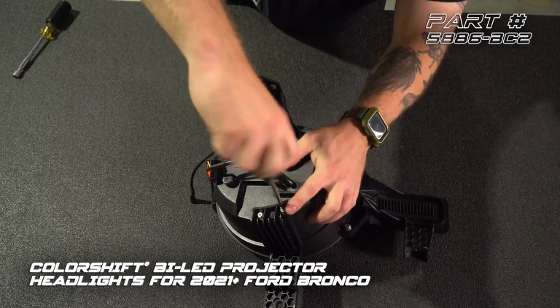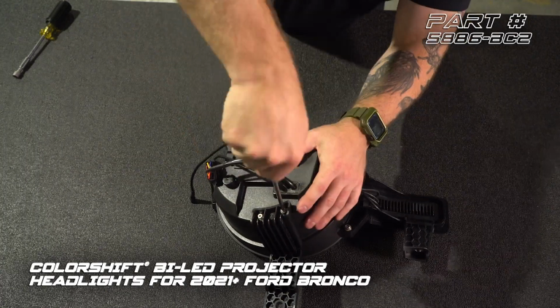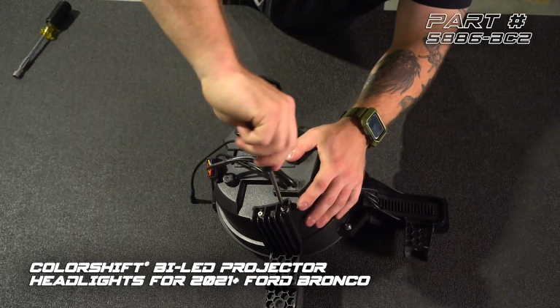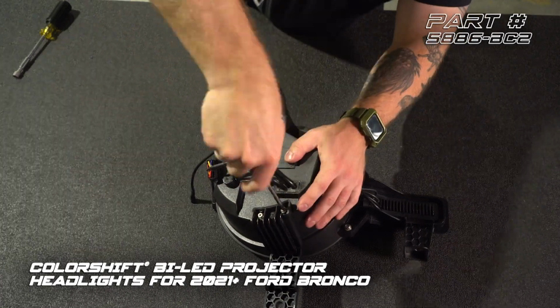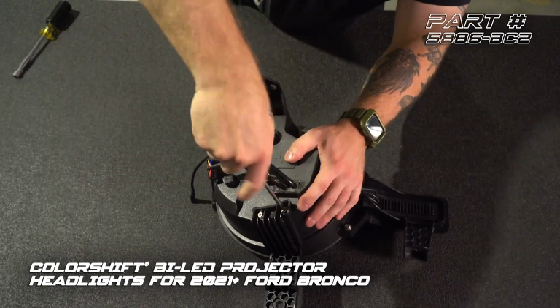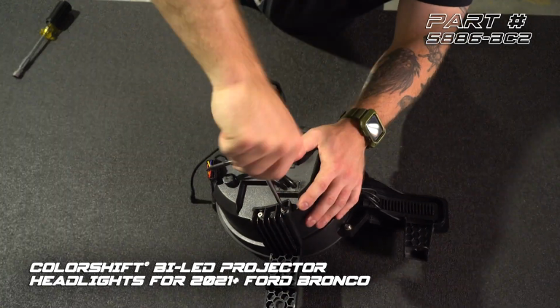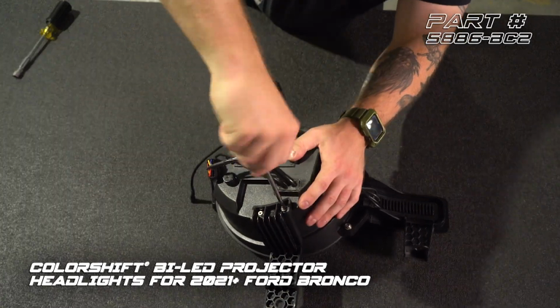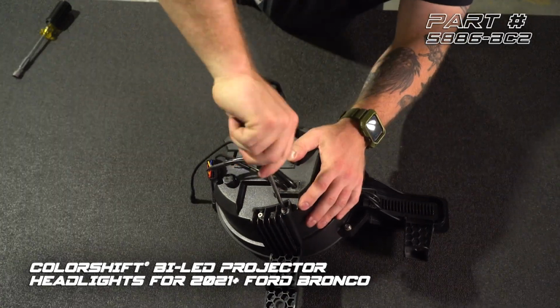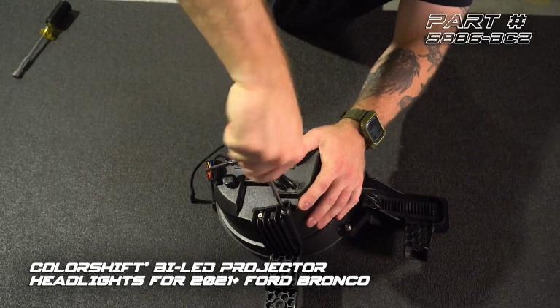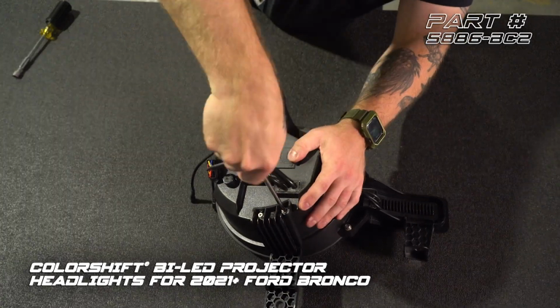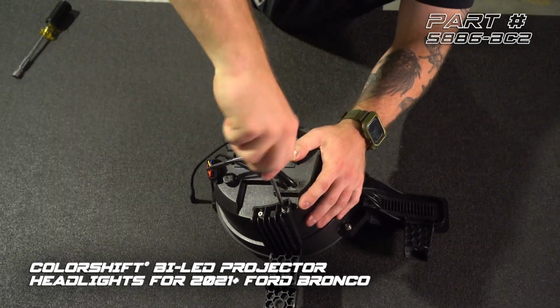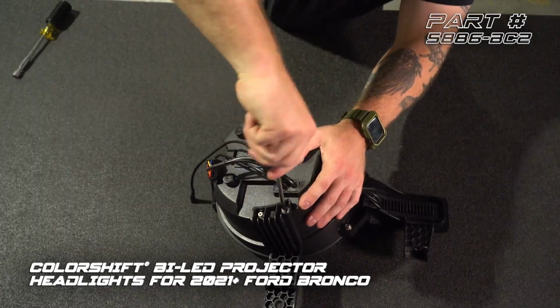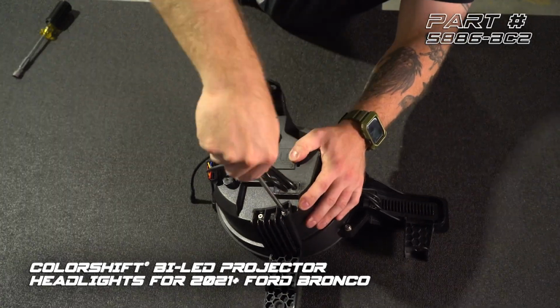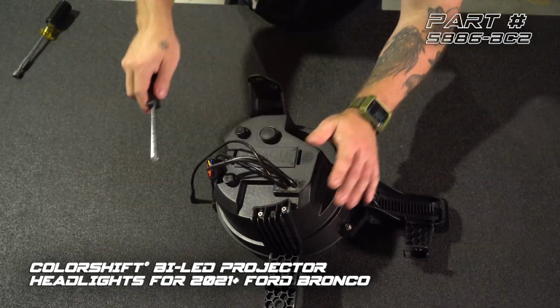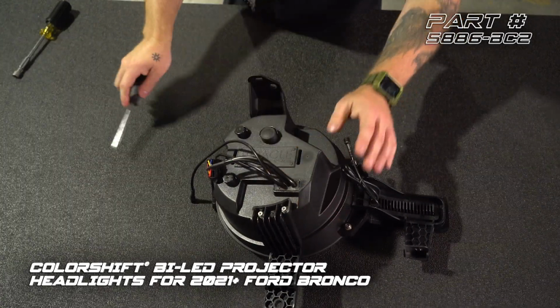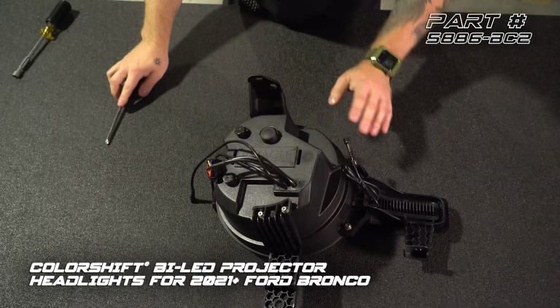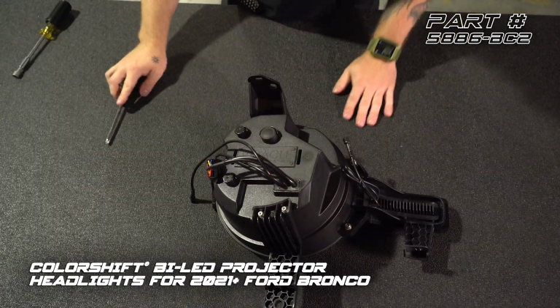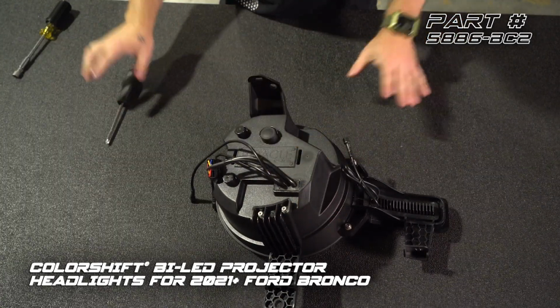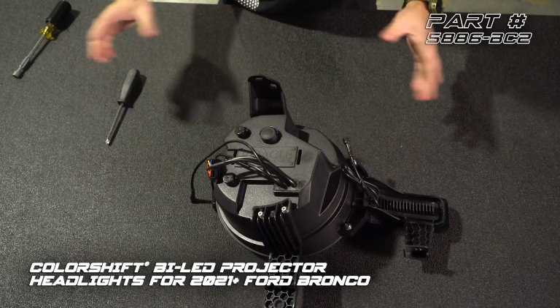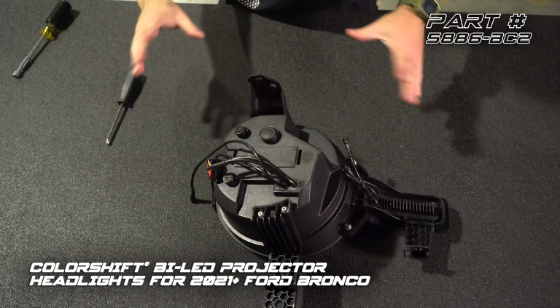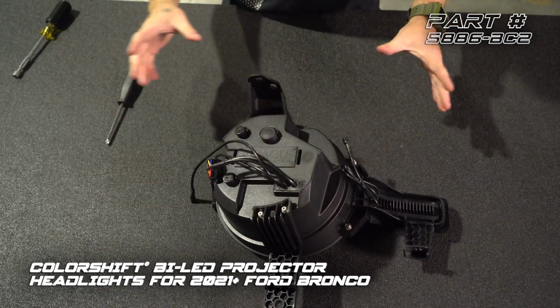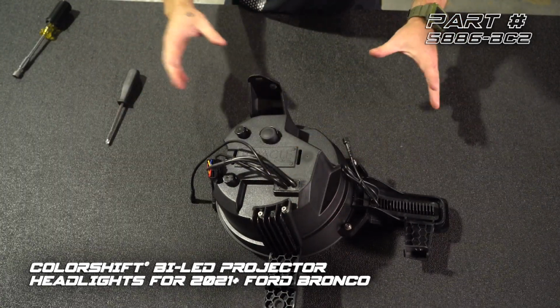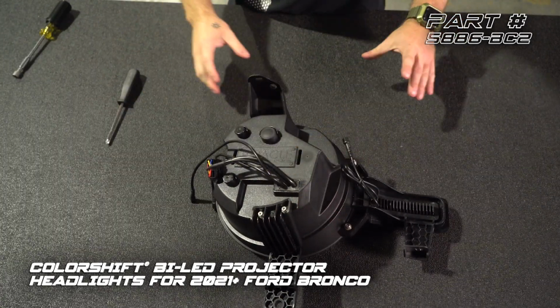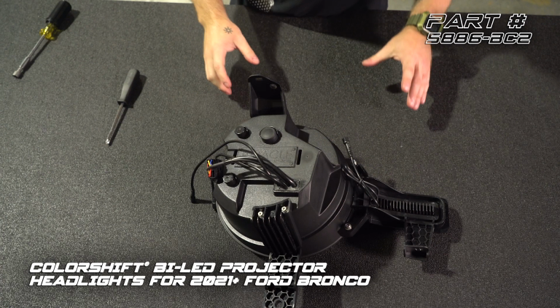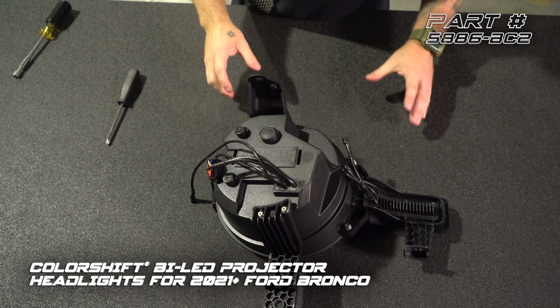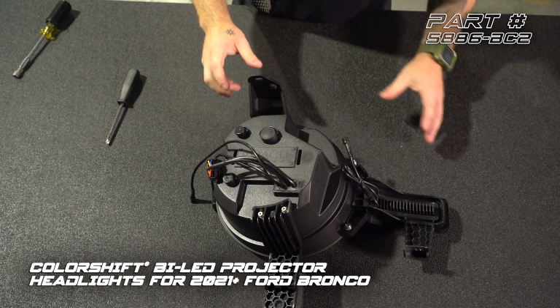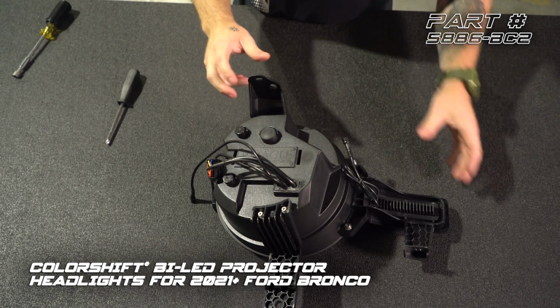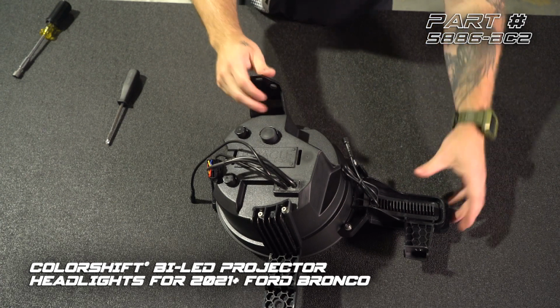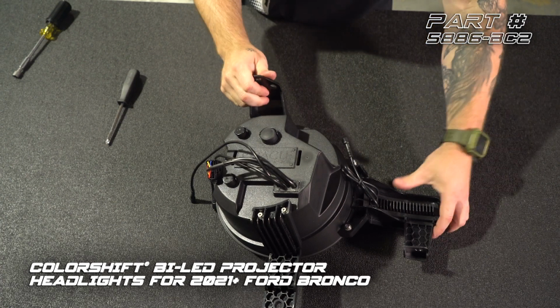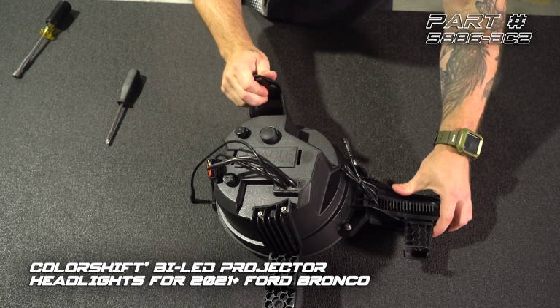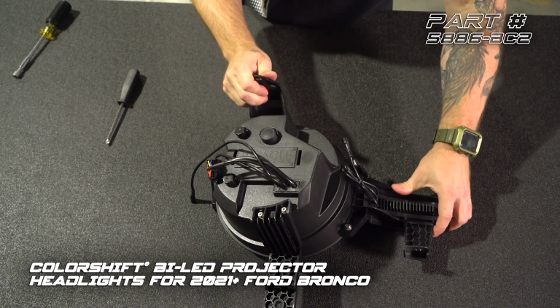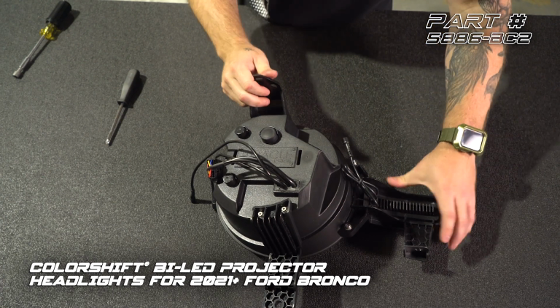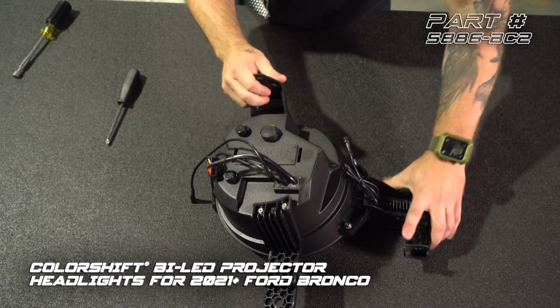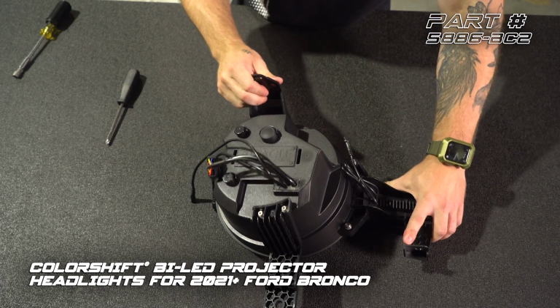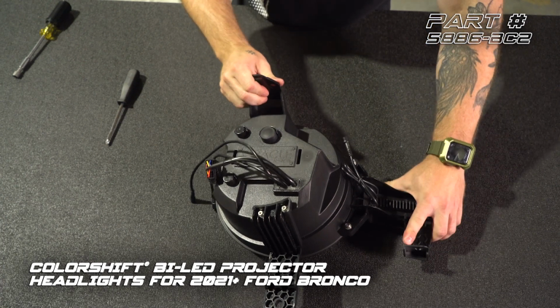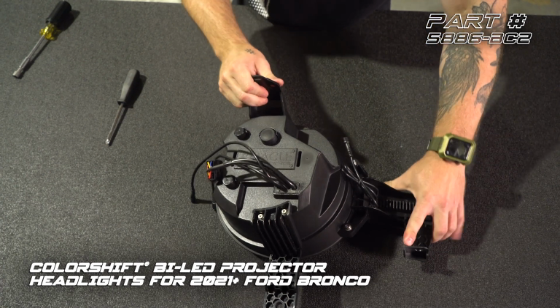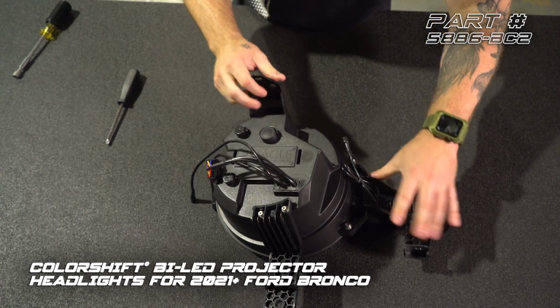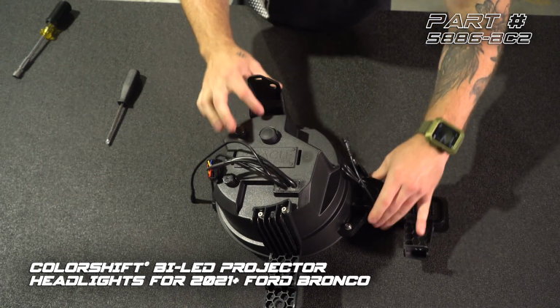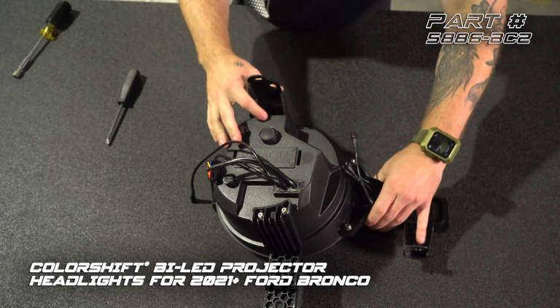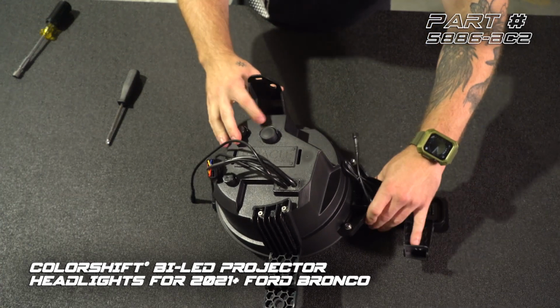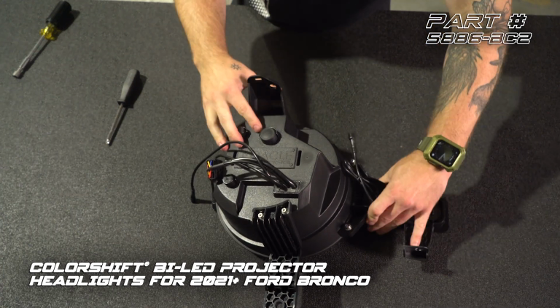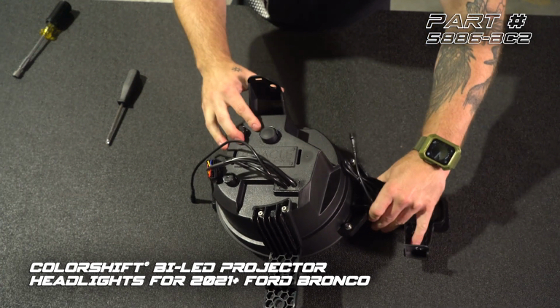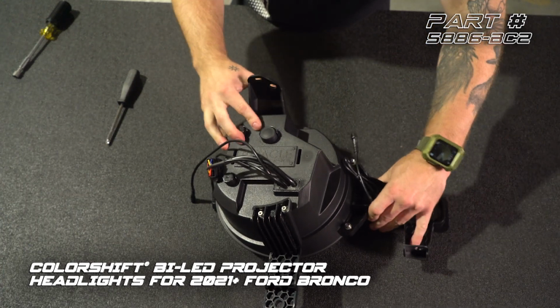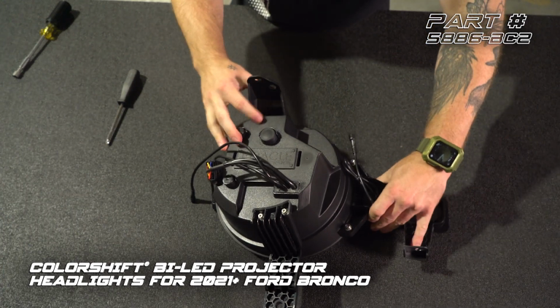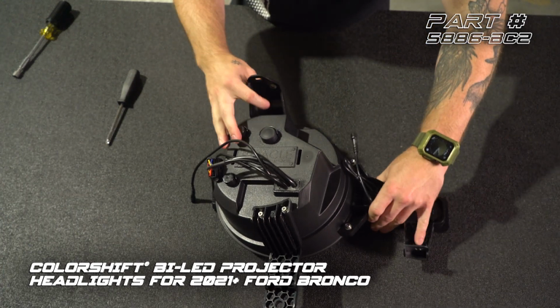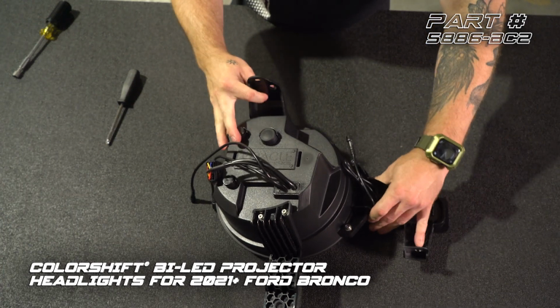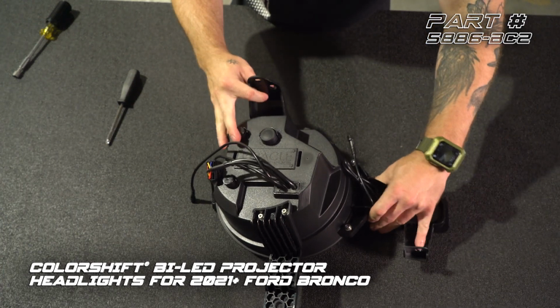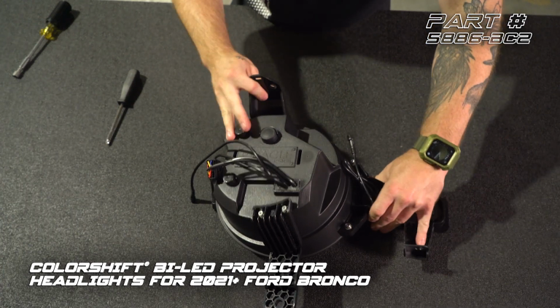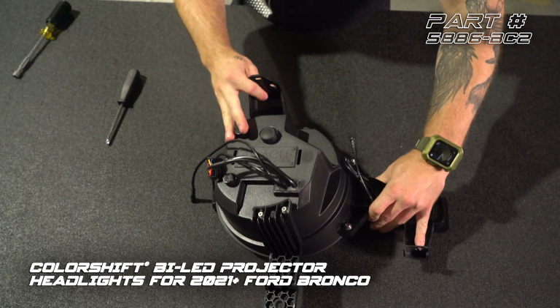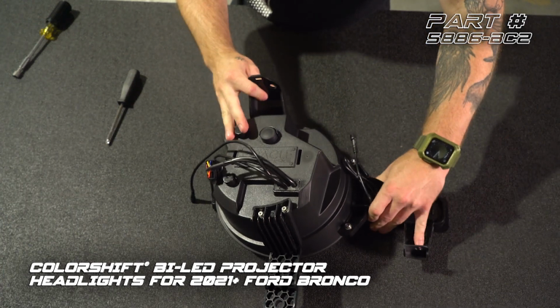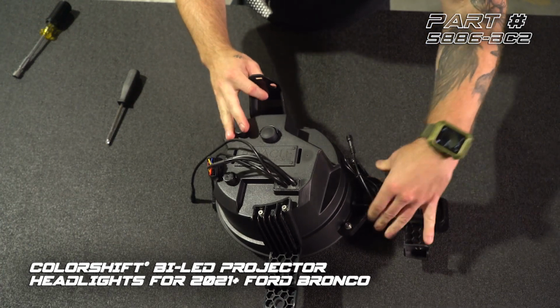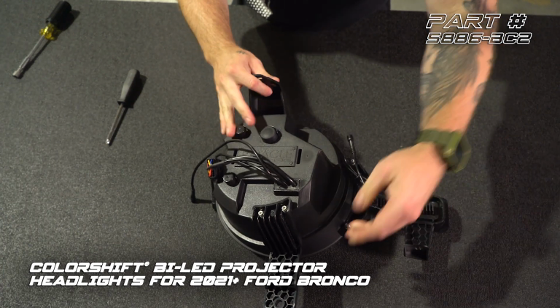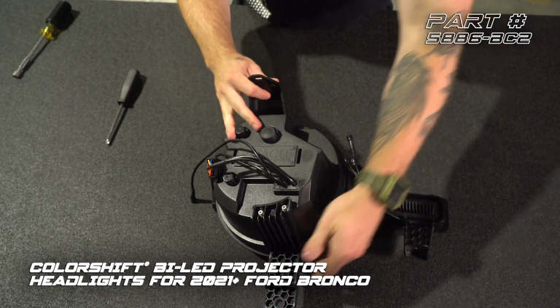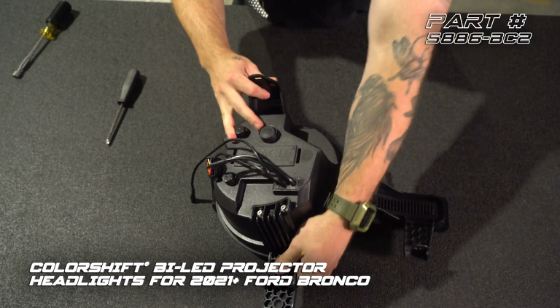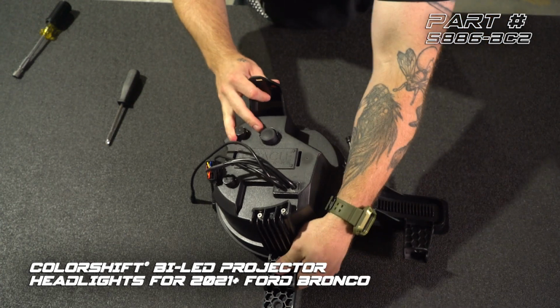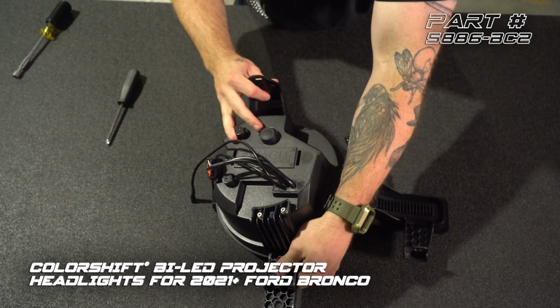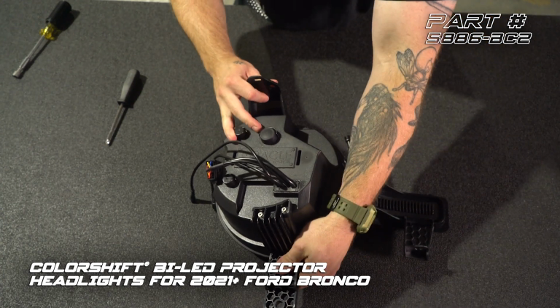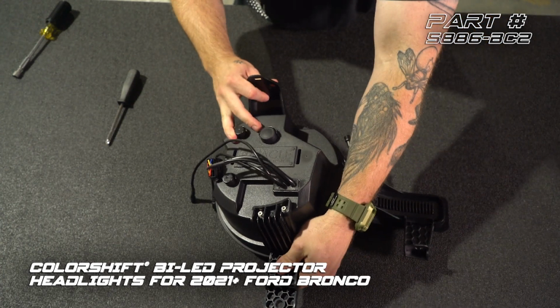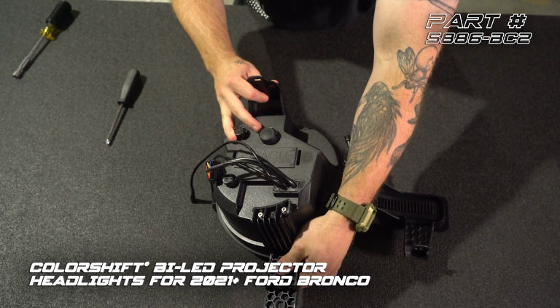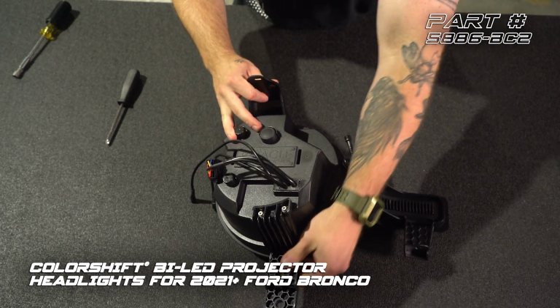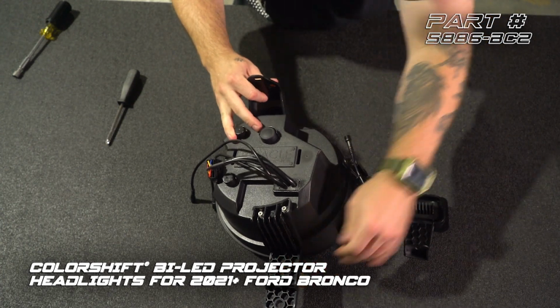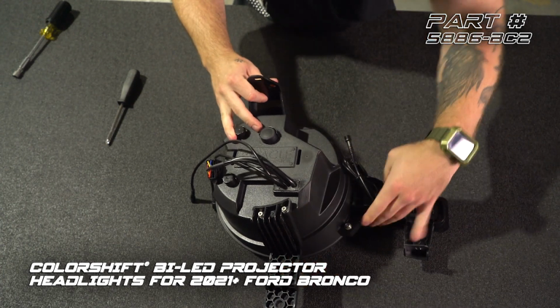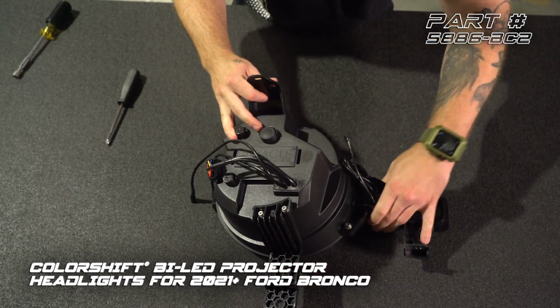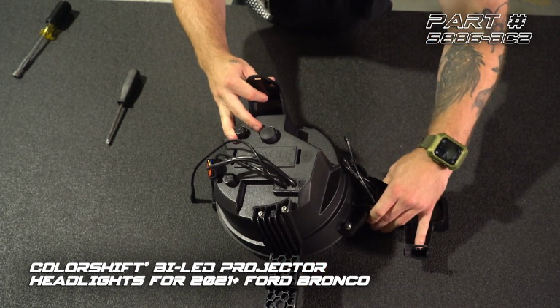One thing I want to point out is even though these parts all are able to be separated, this is still really sturdy feeling after it's put together.